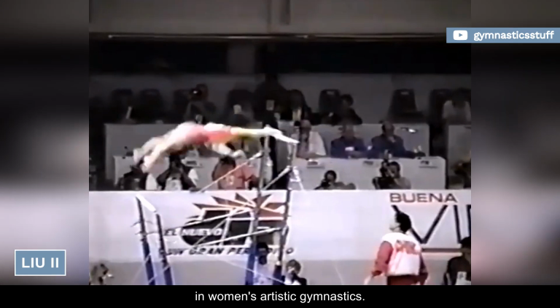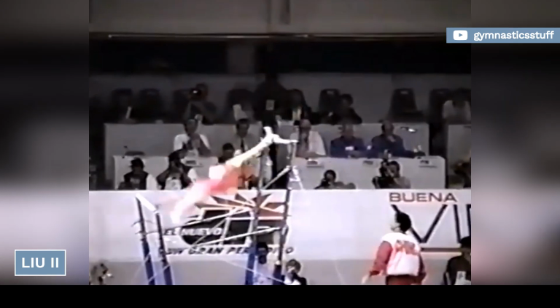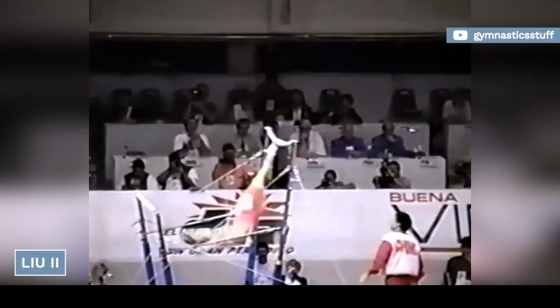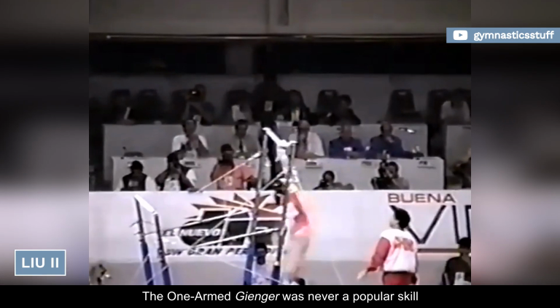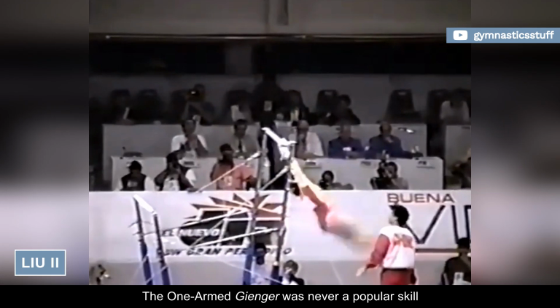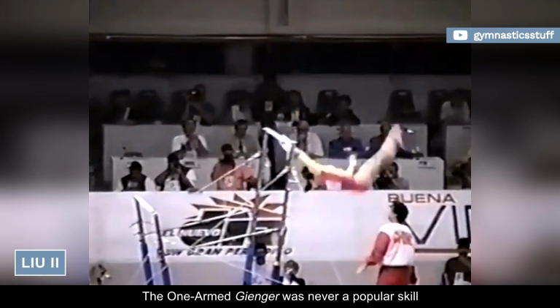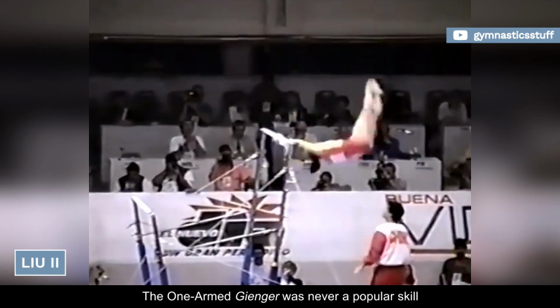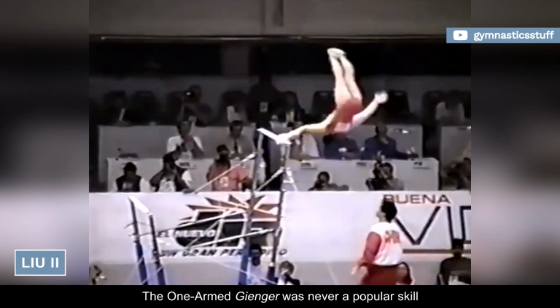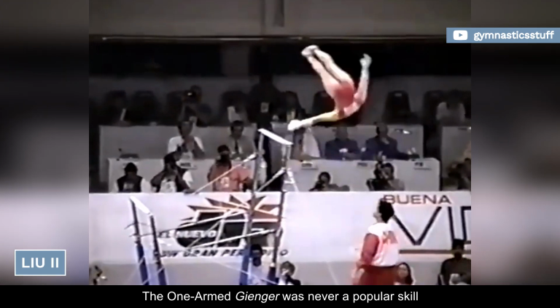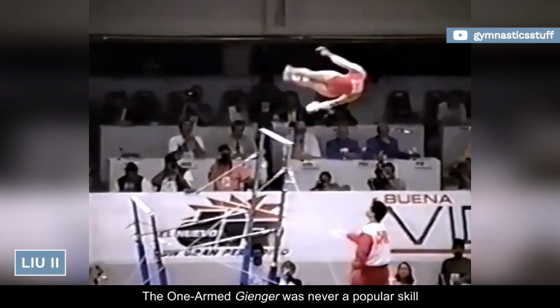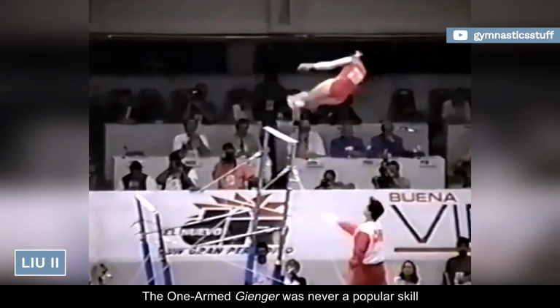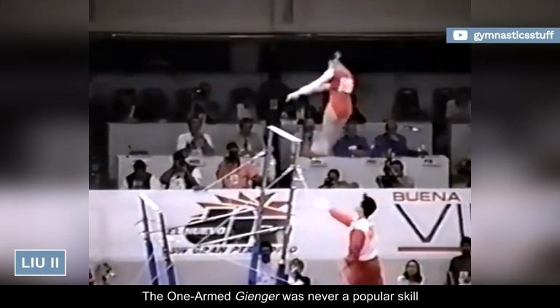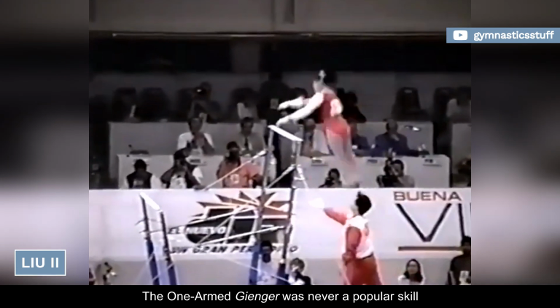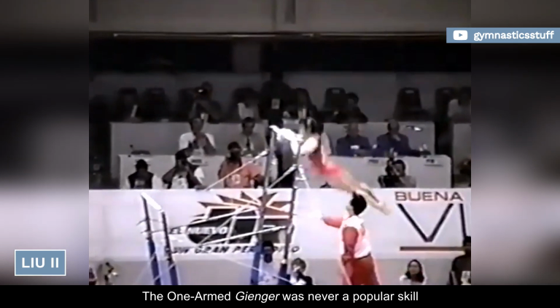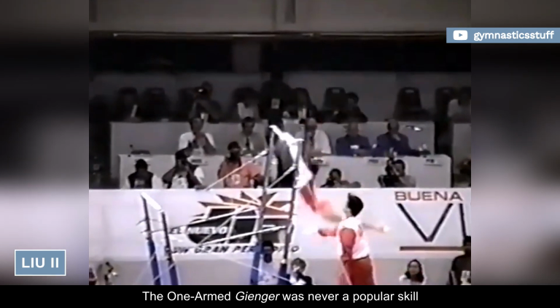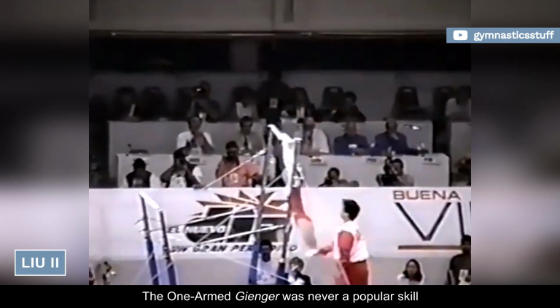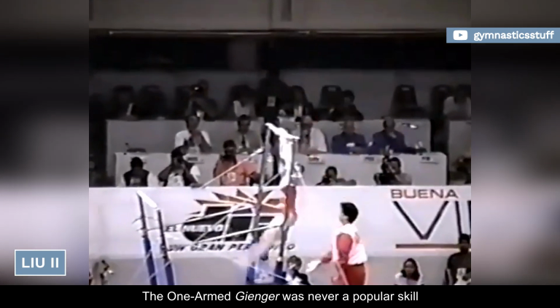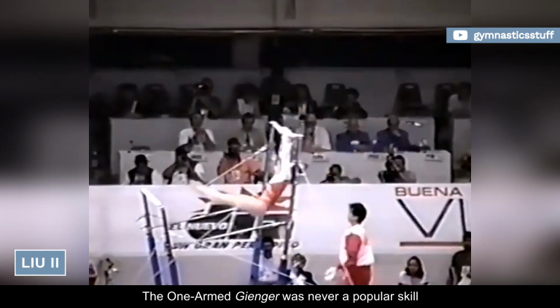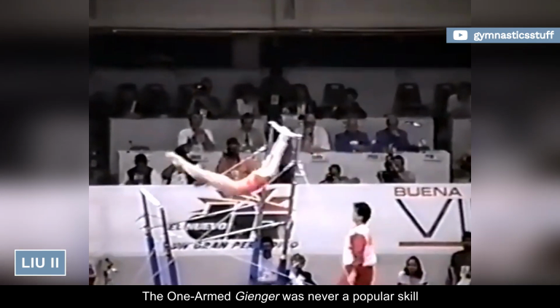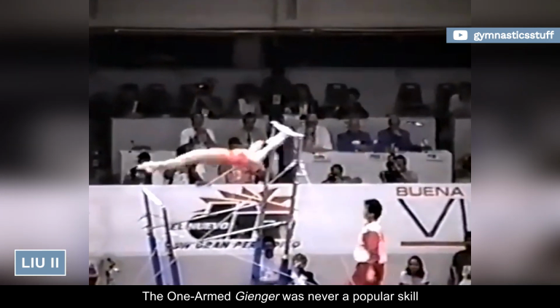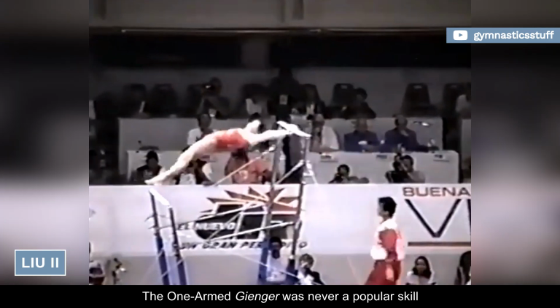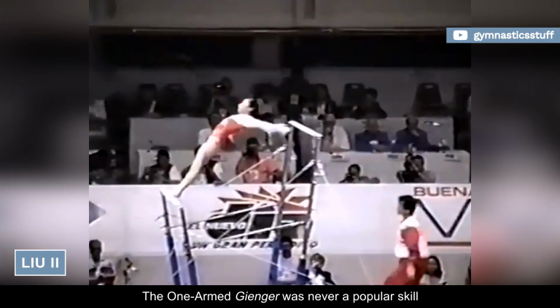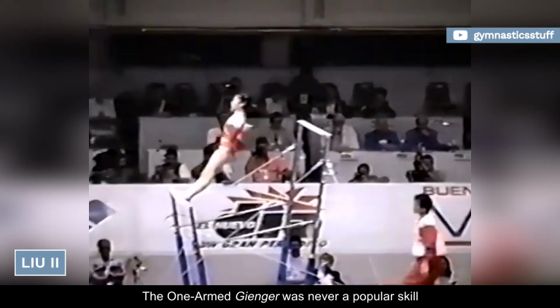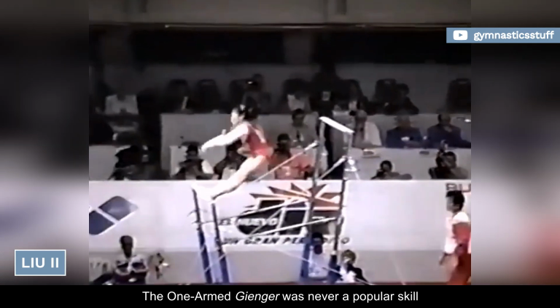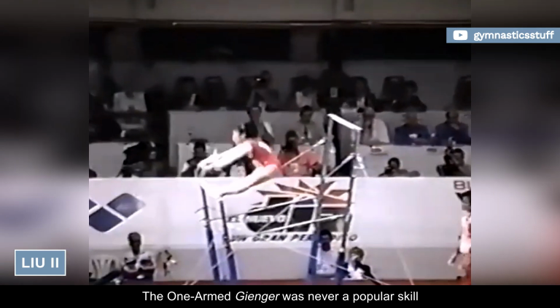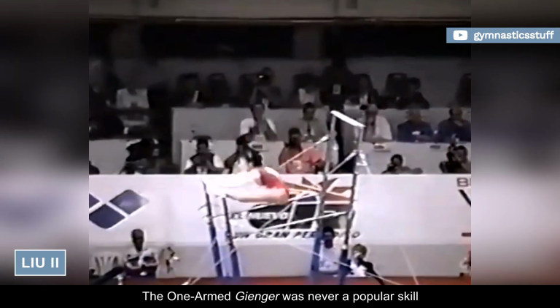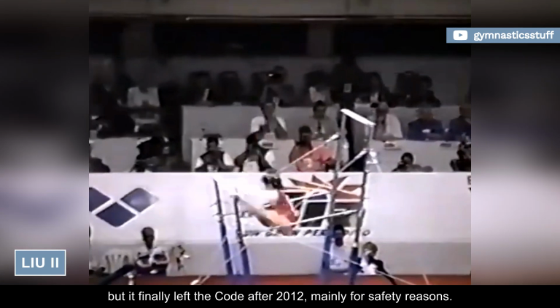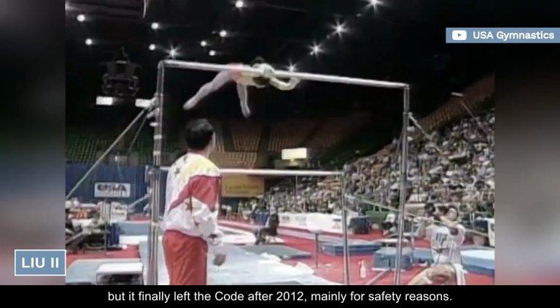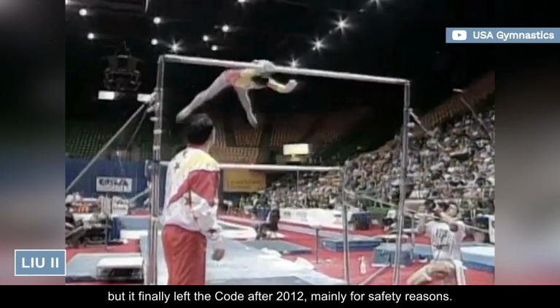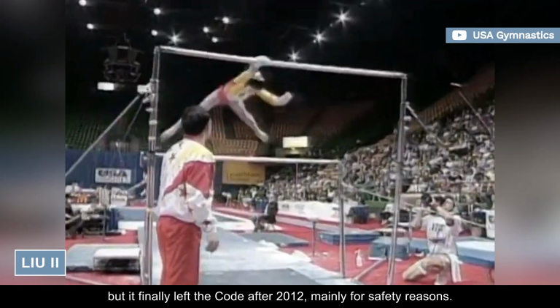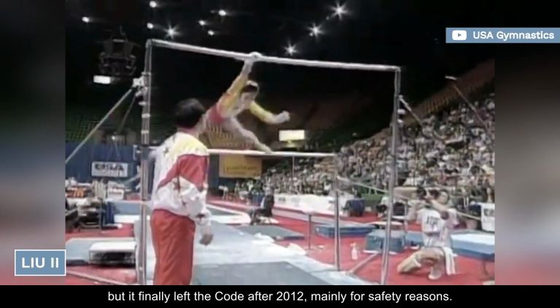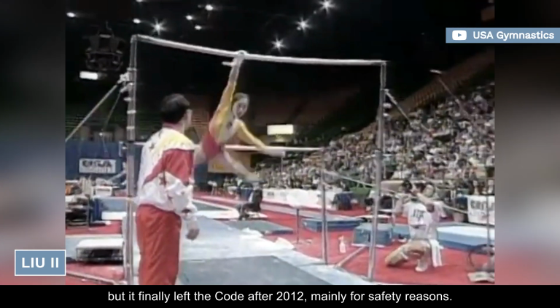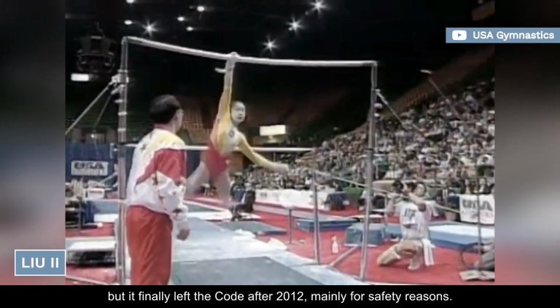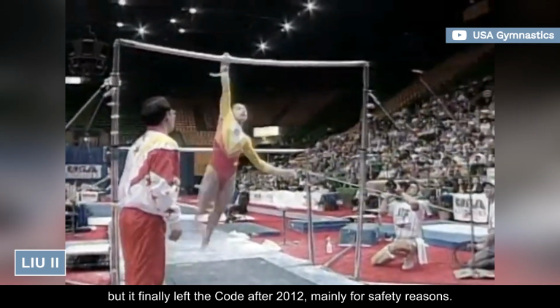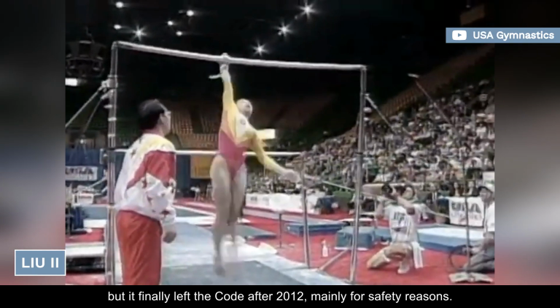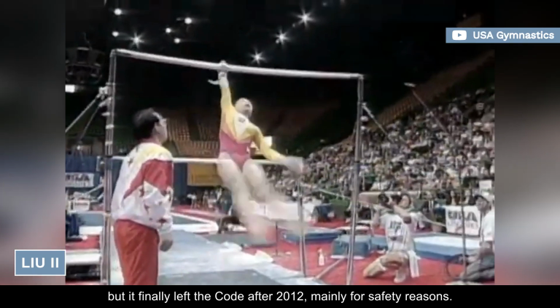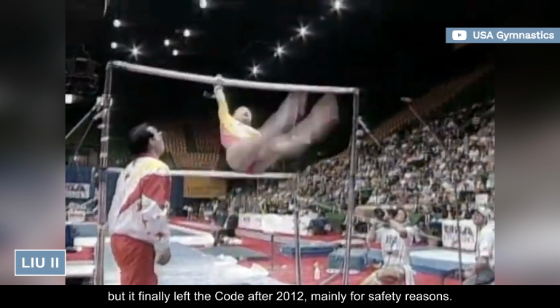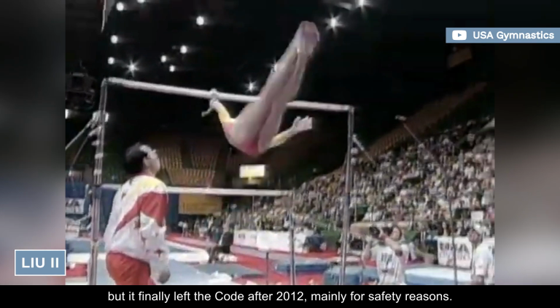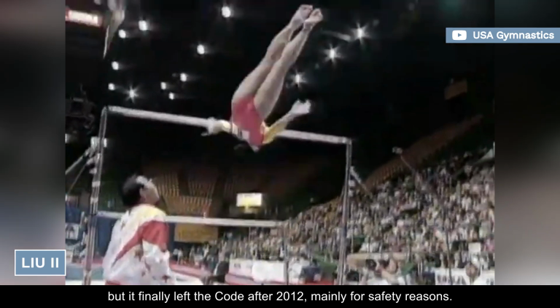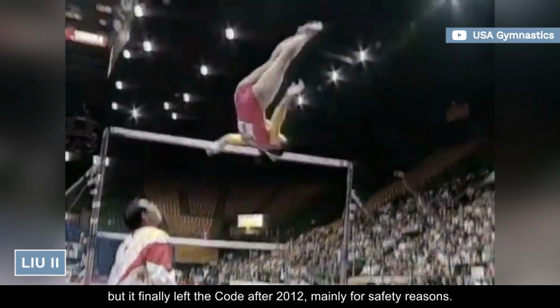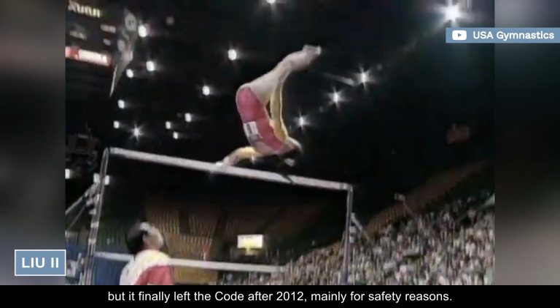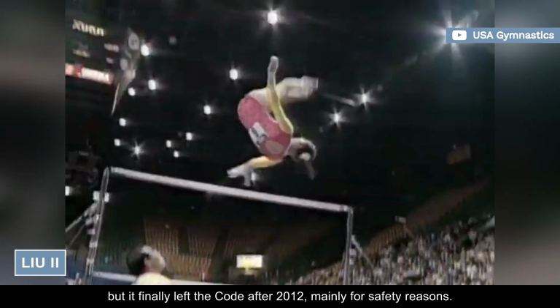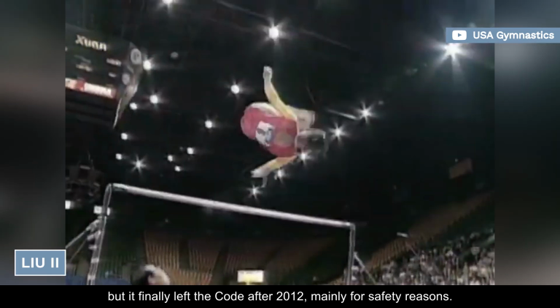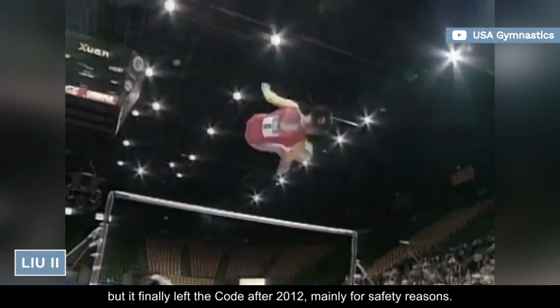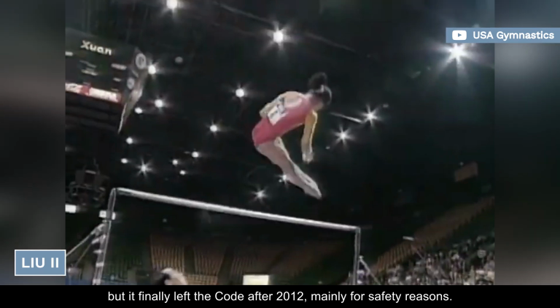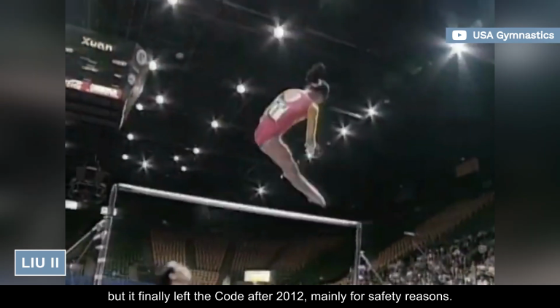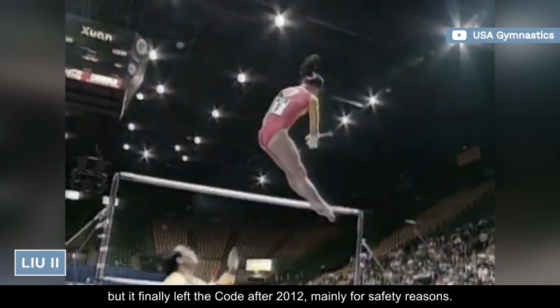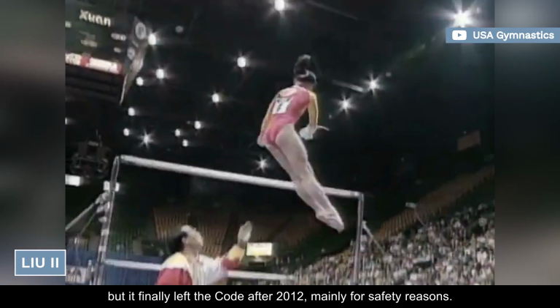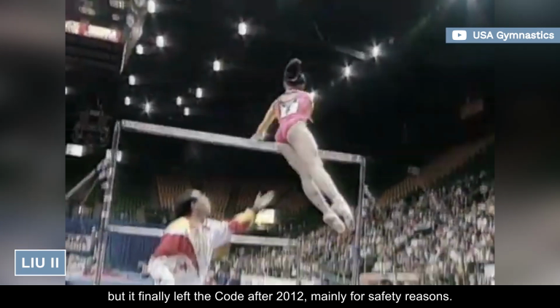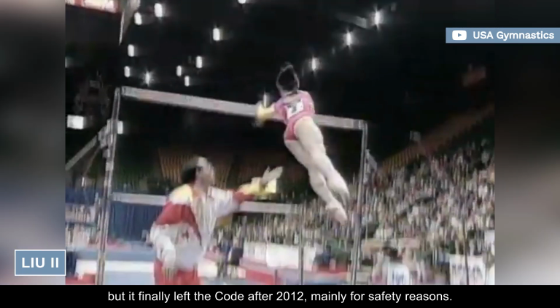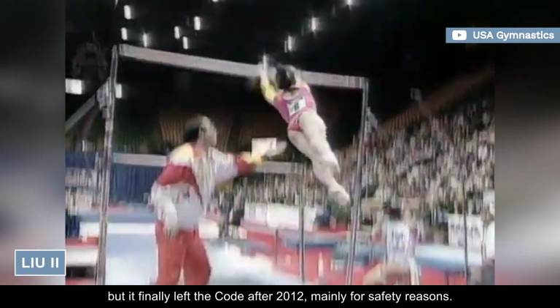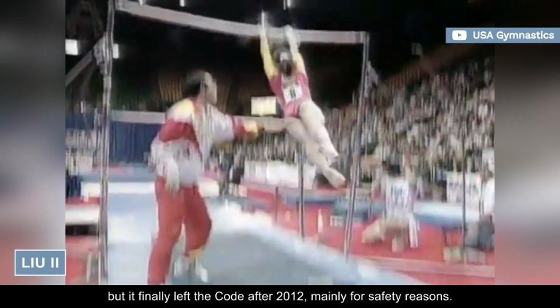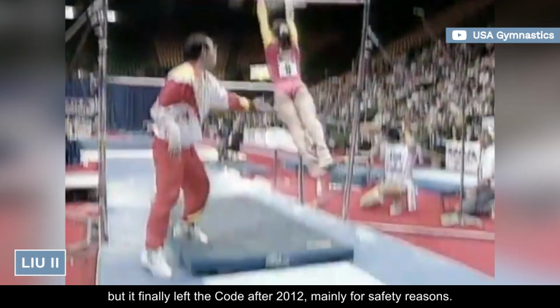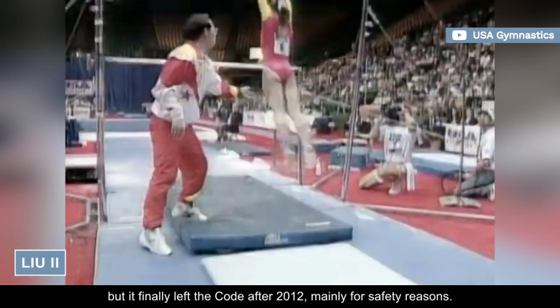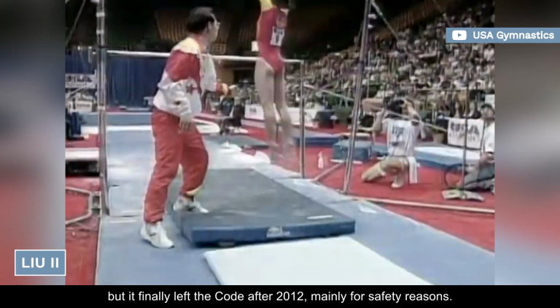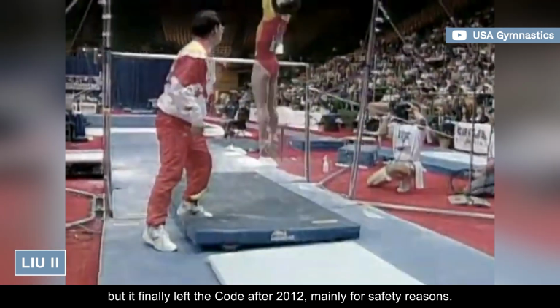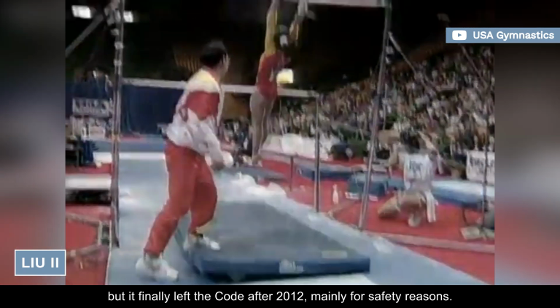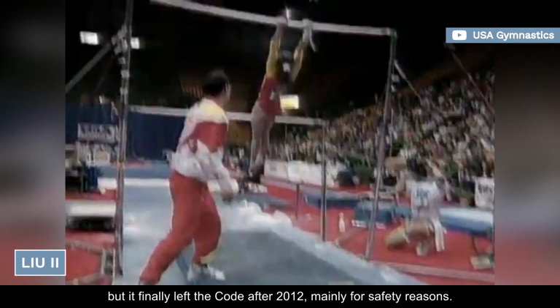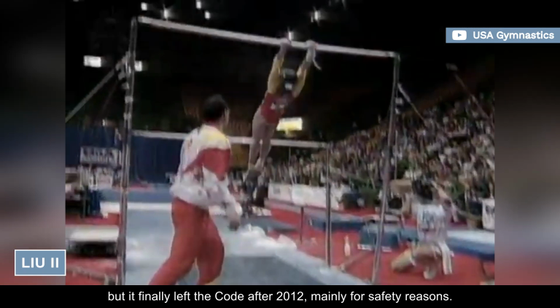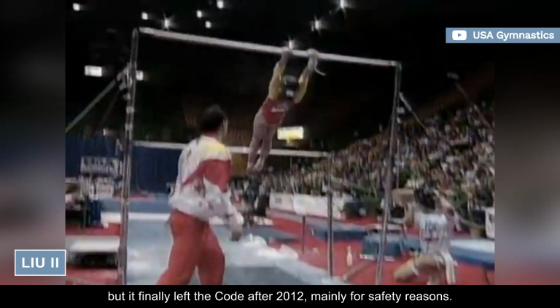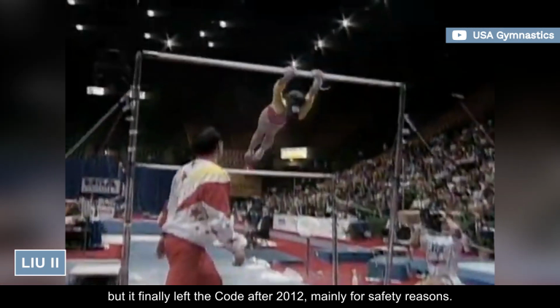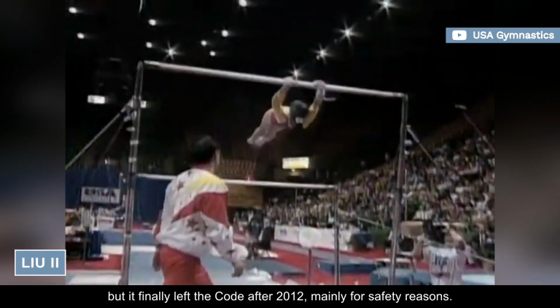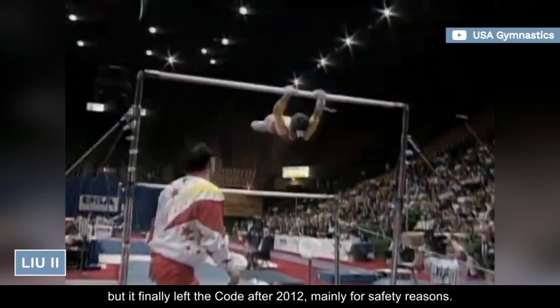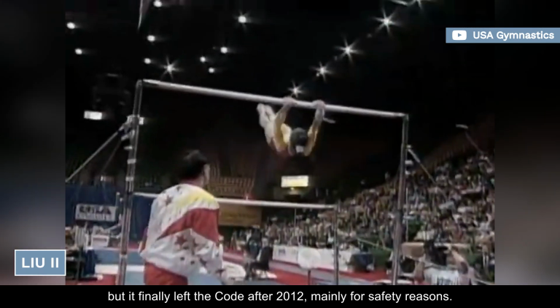The one-armed Ginger was never a popular skill, but it finally left the code after 2012, mainly for safety reasons.